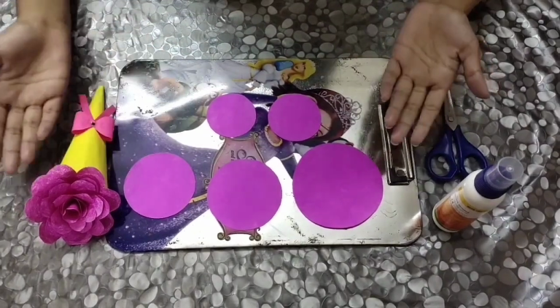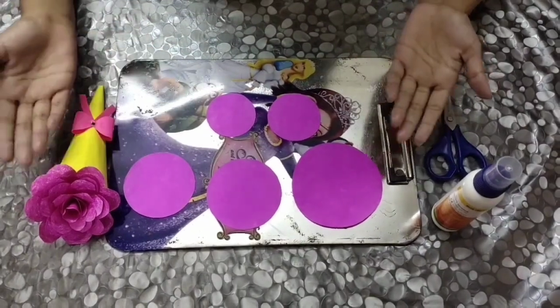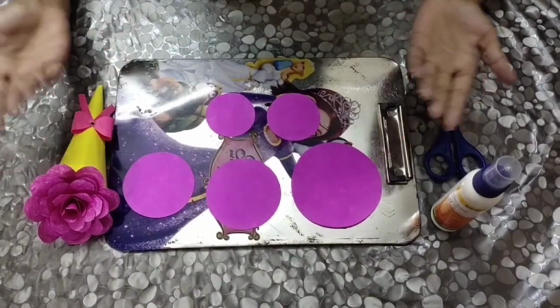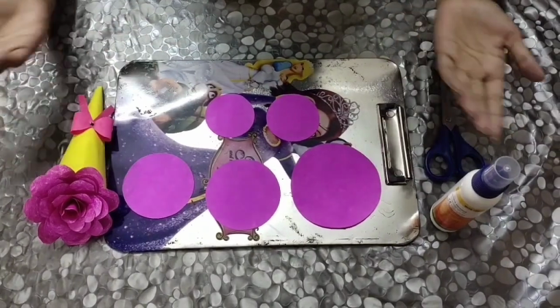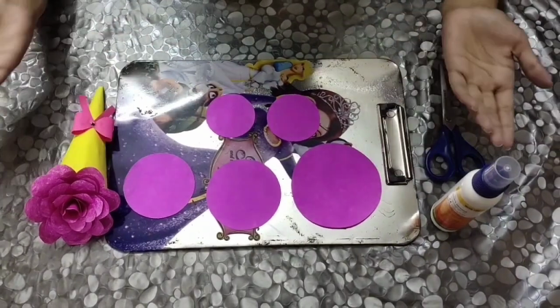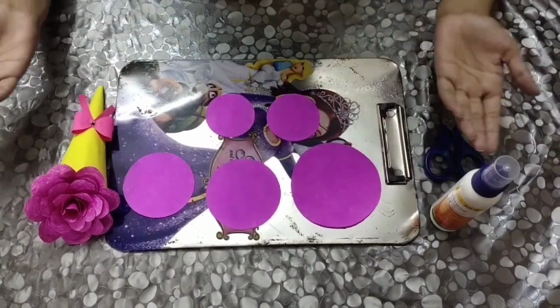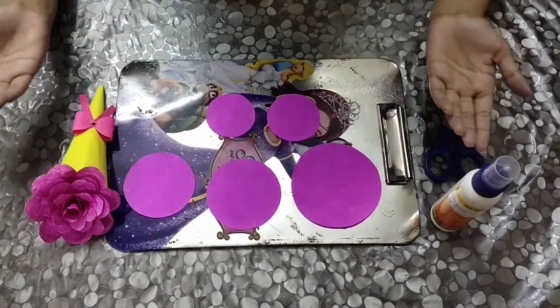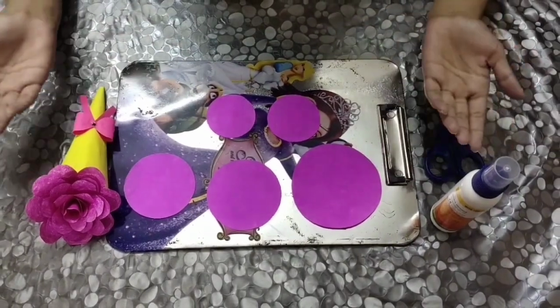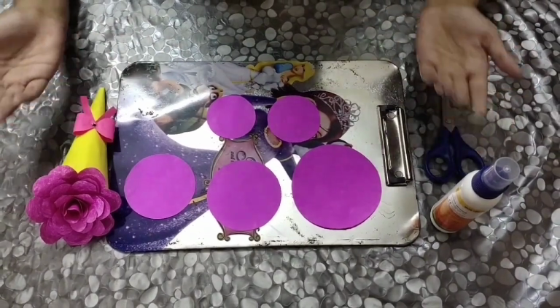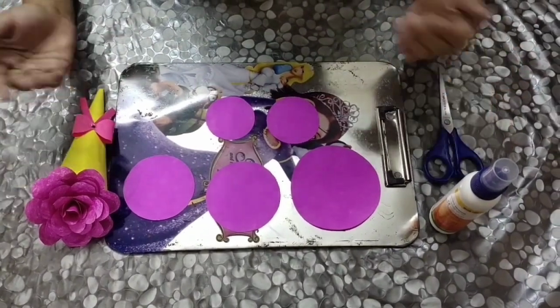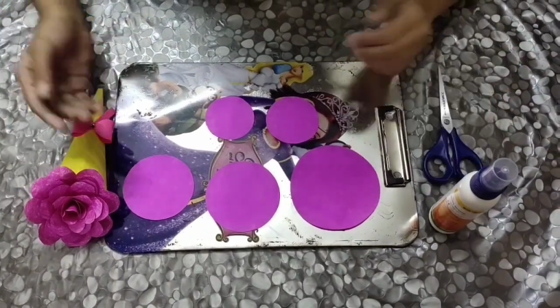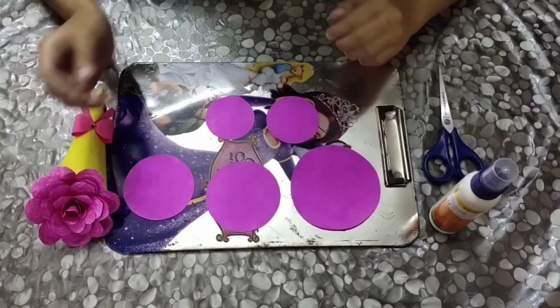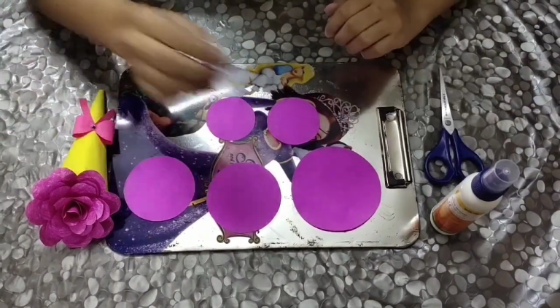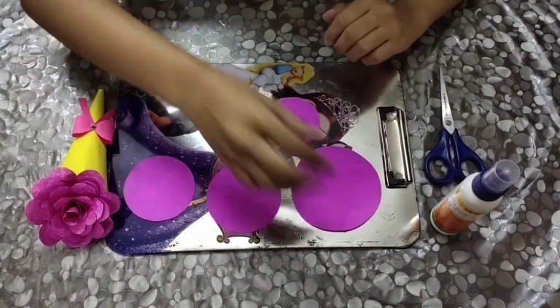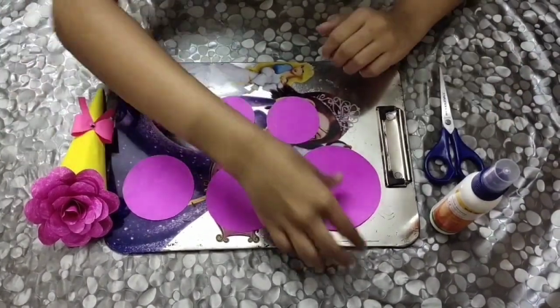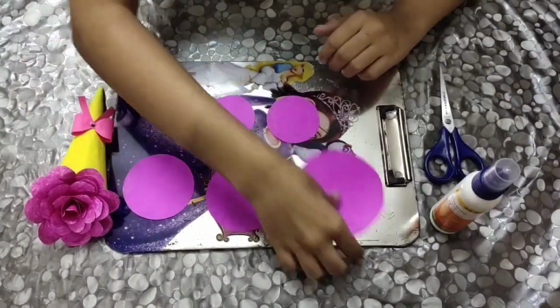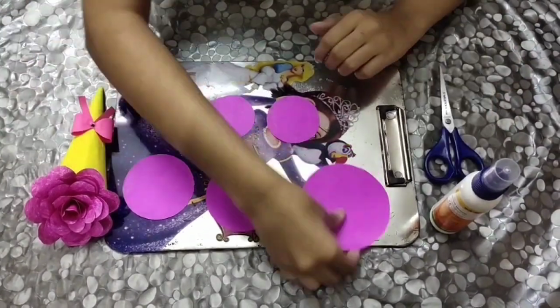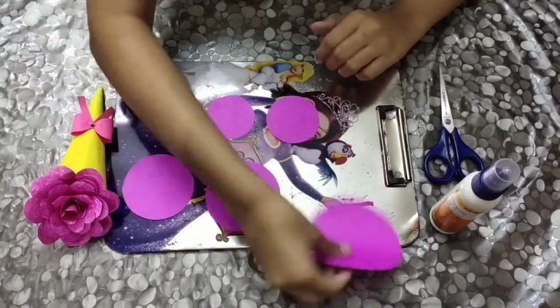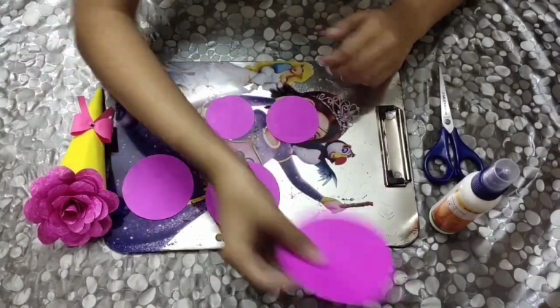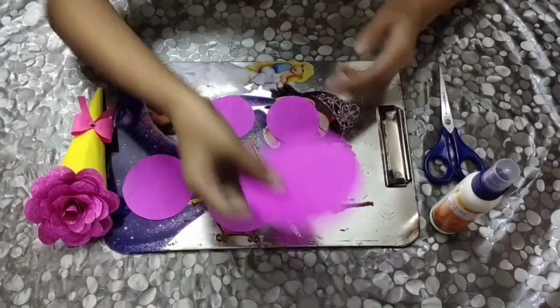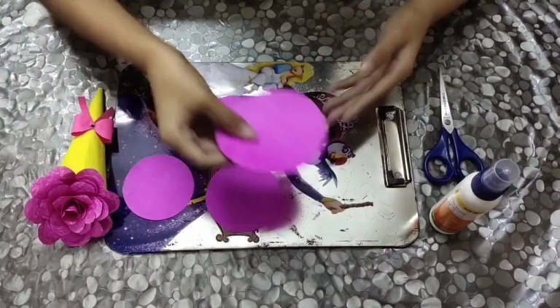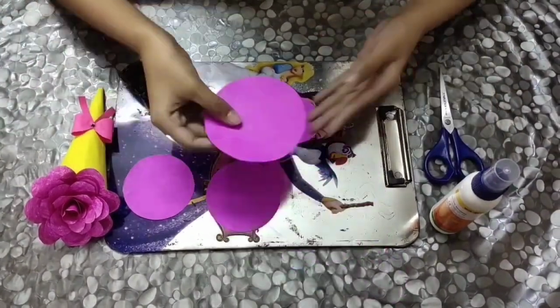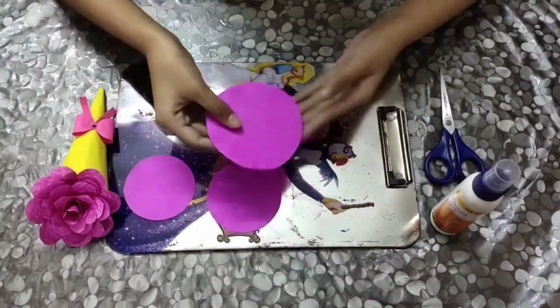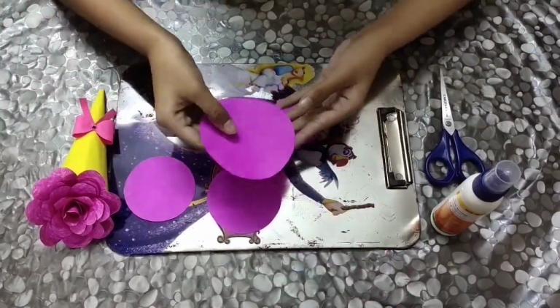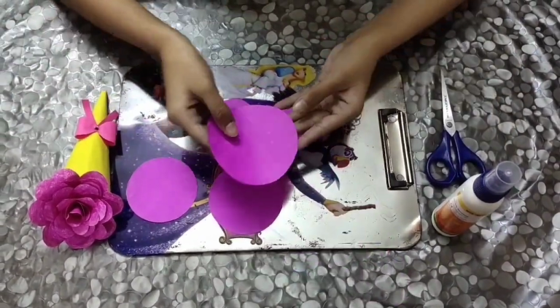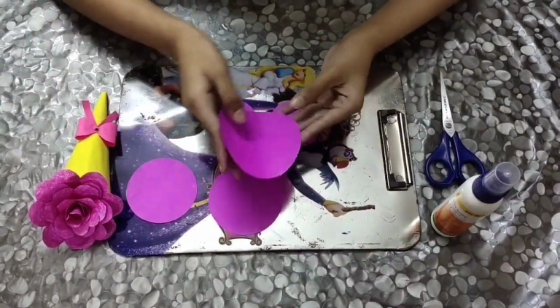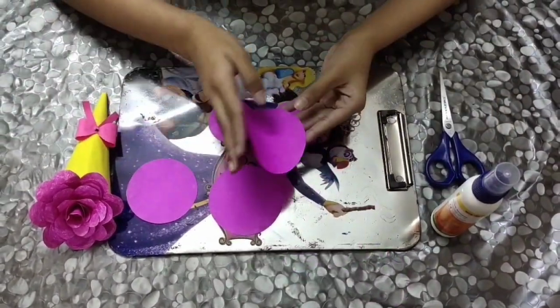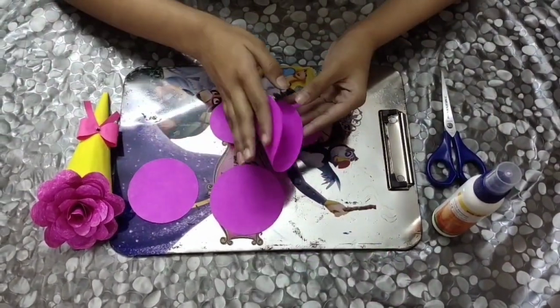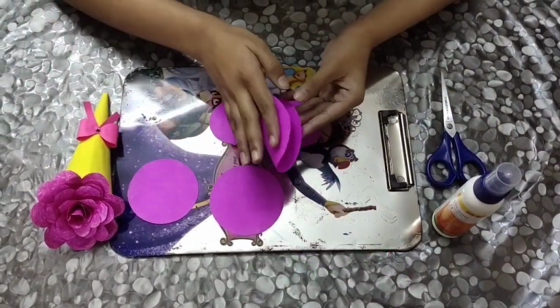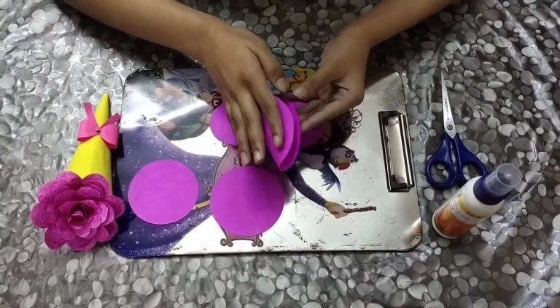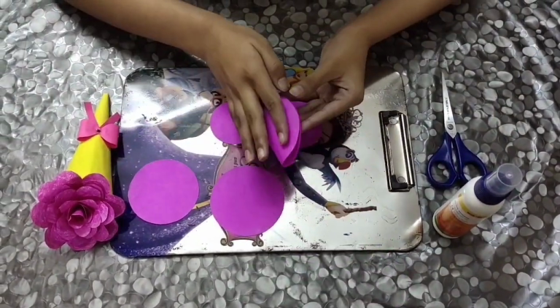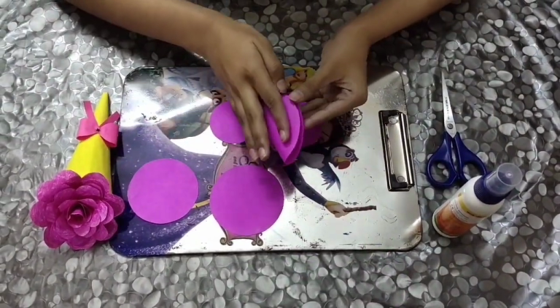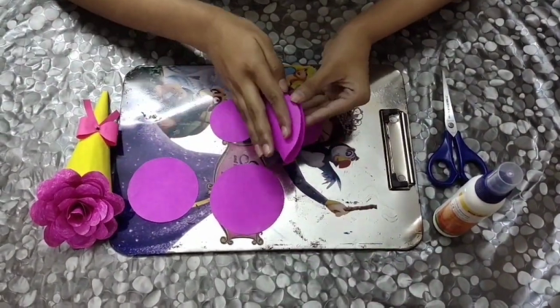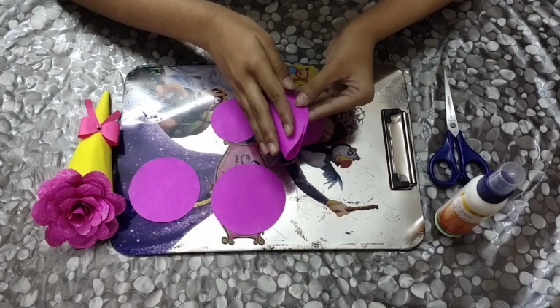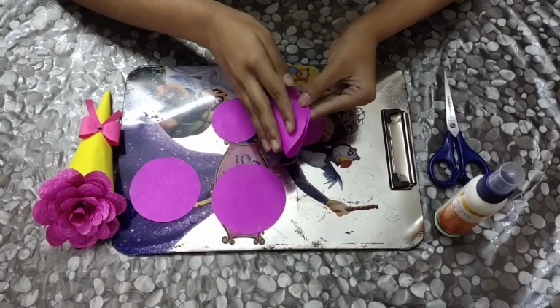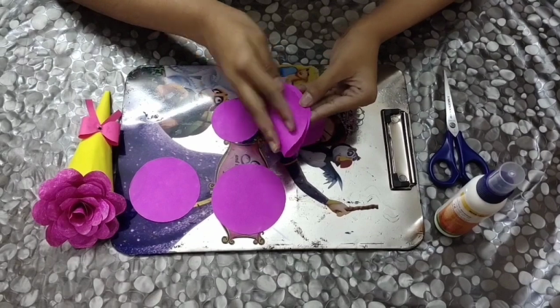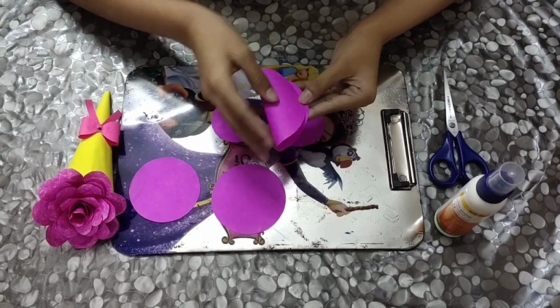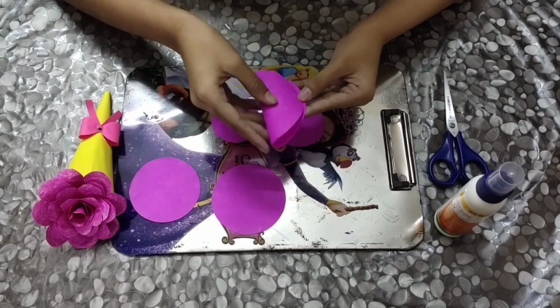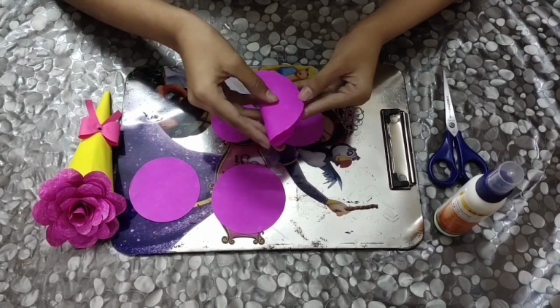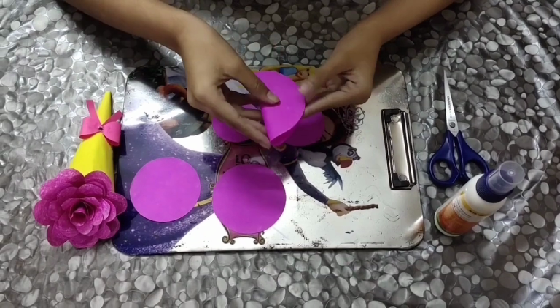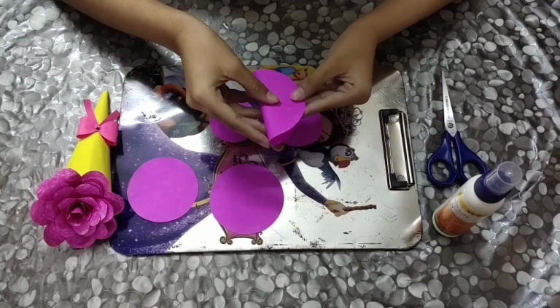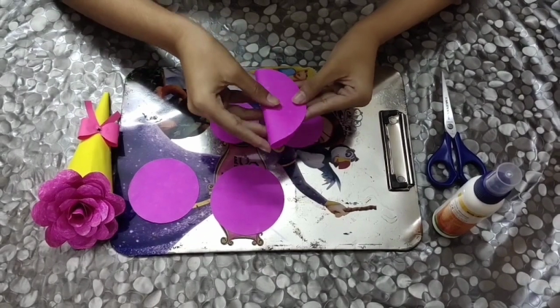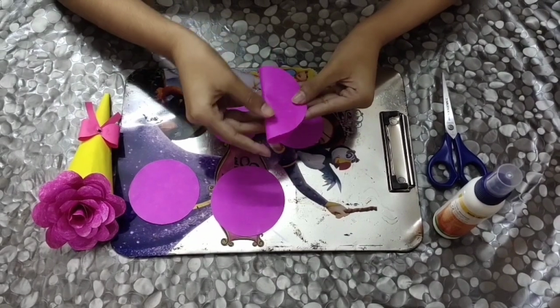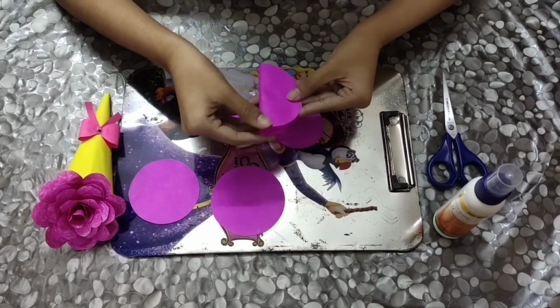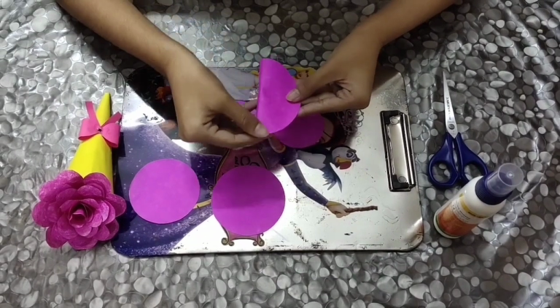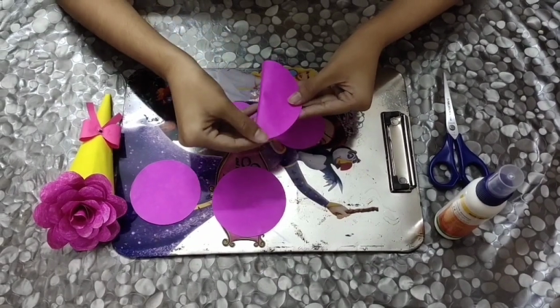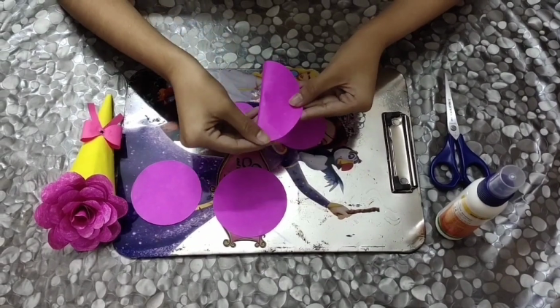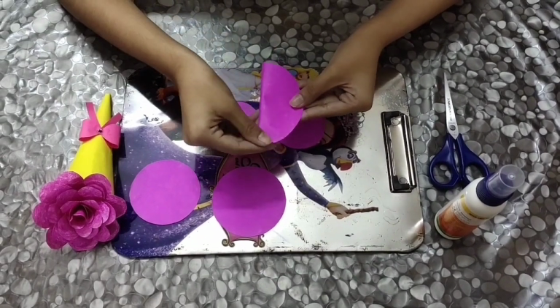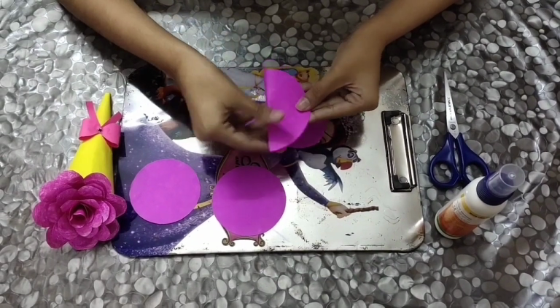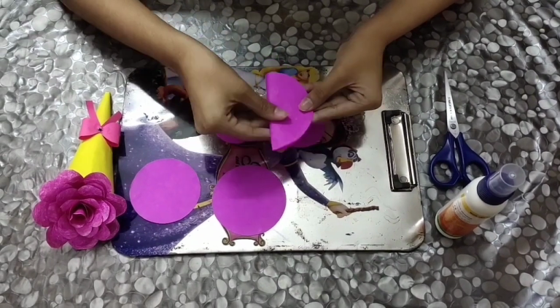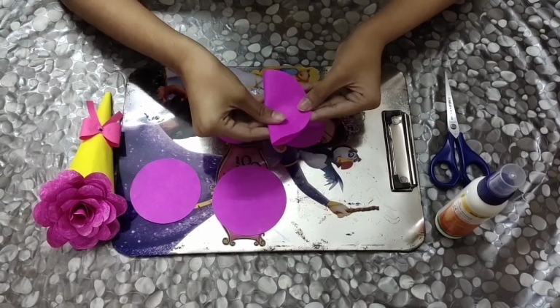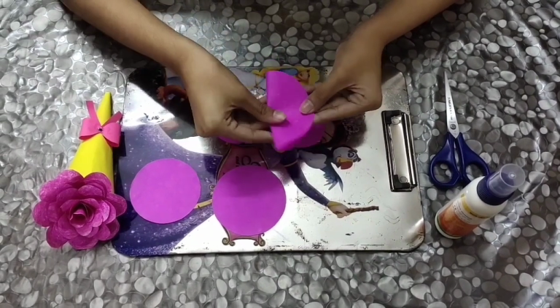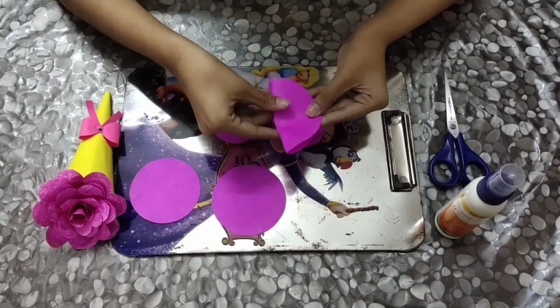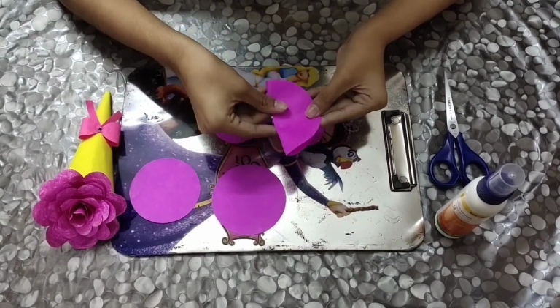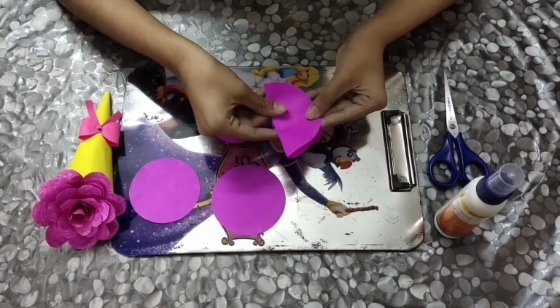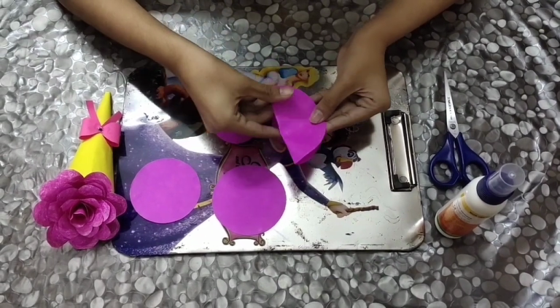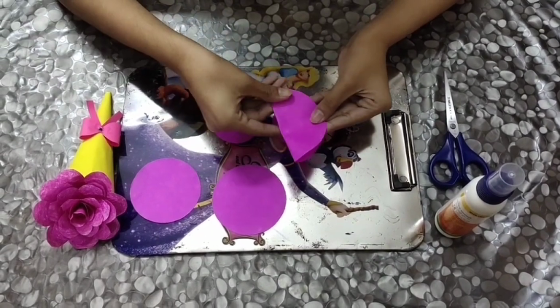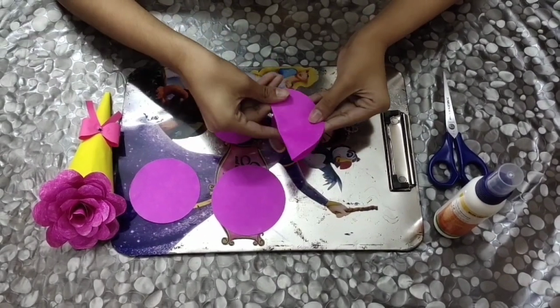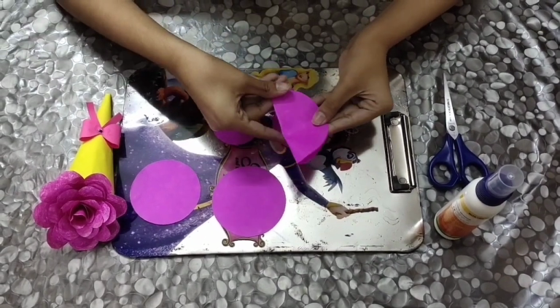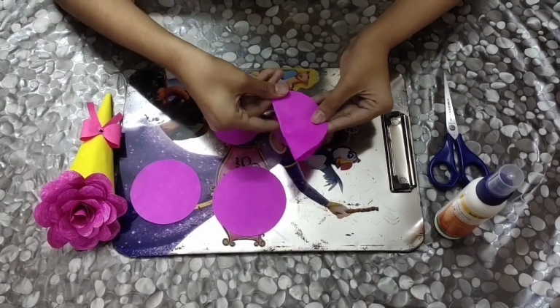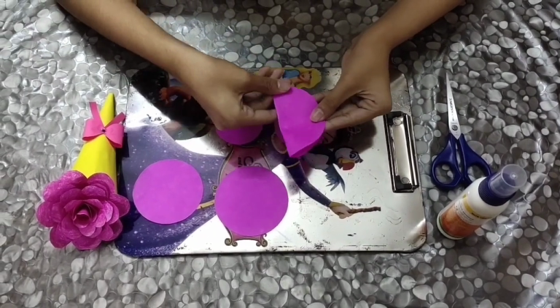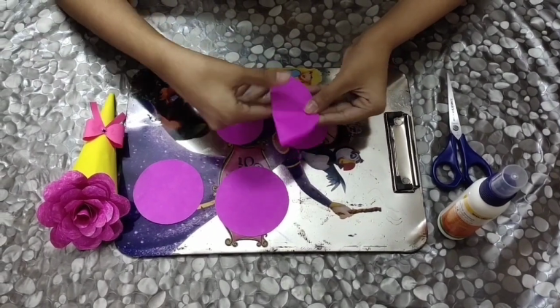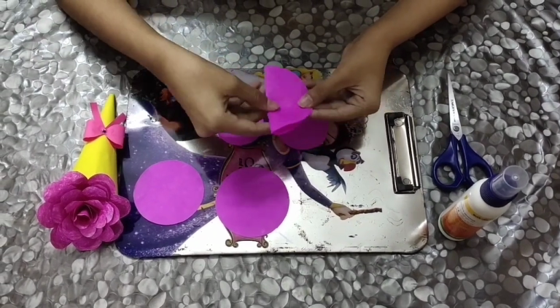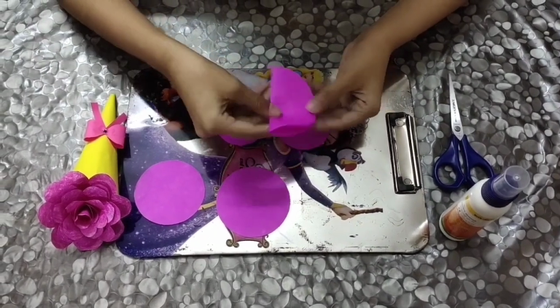Now let's get started. The first step is you need to fold all the five circles like this.